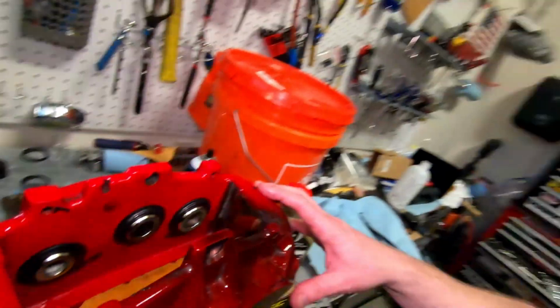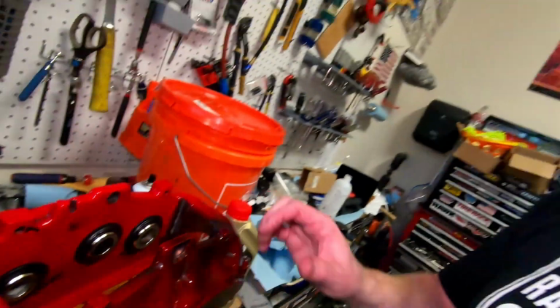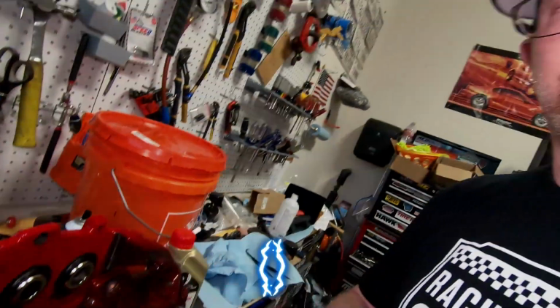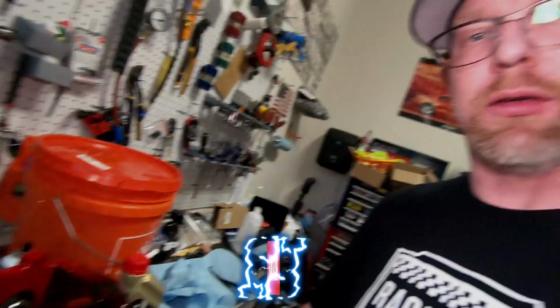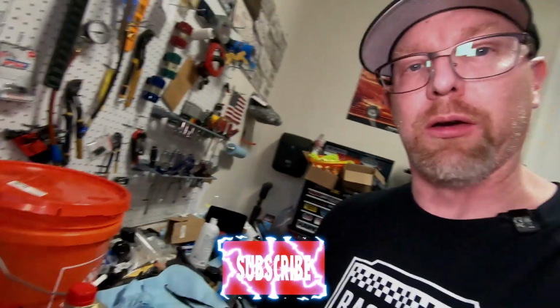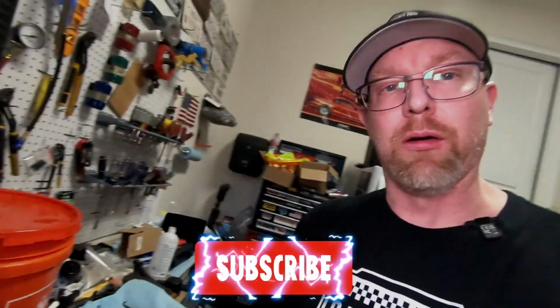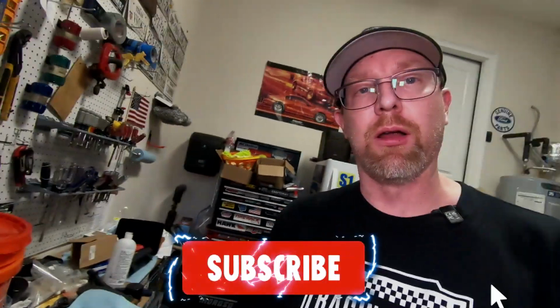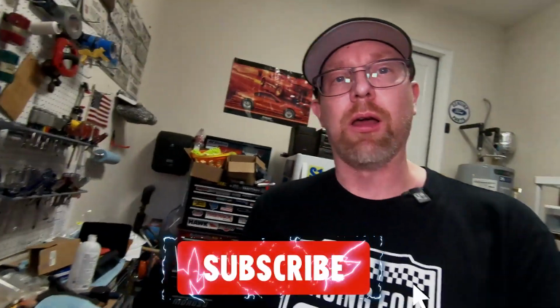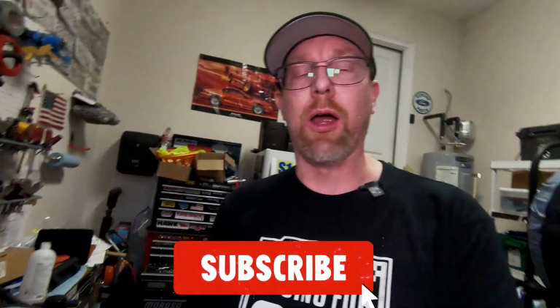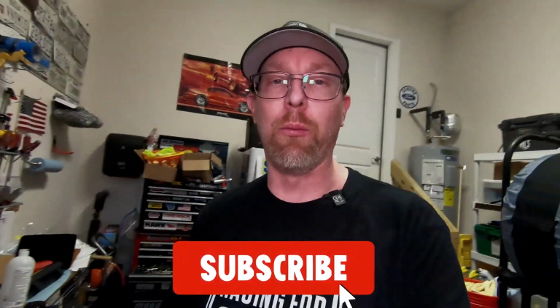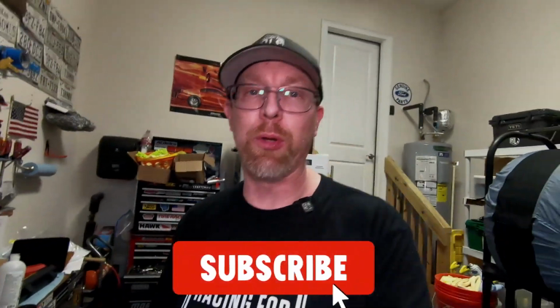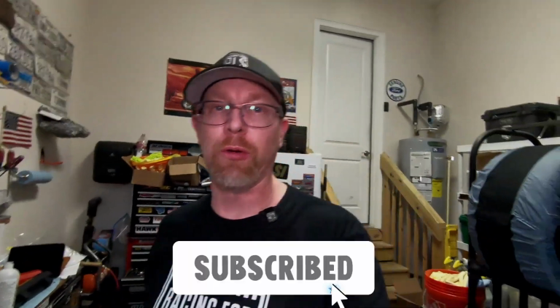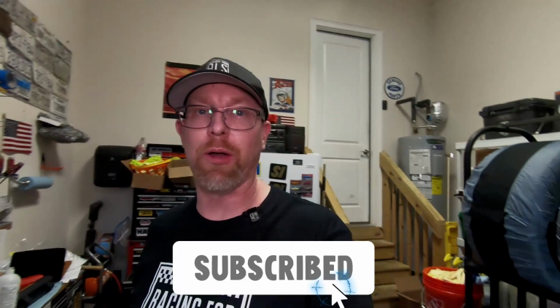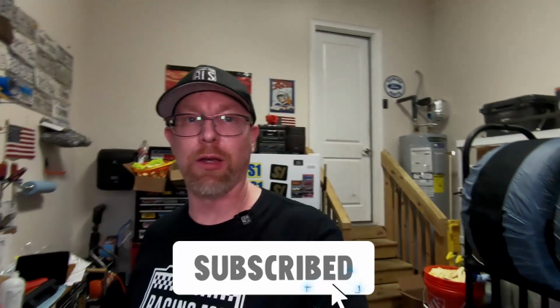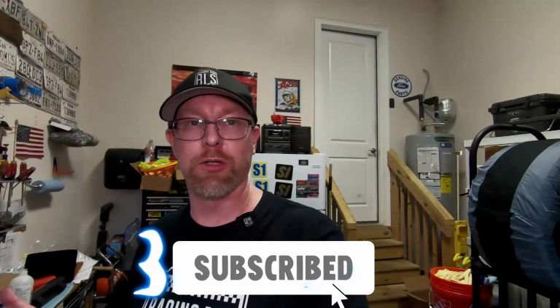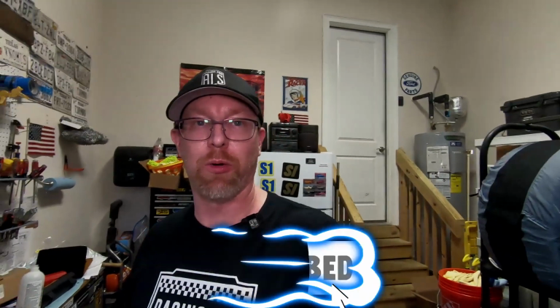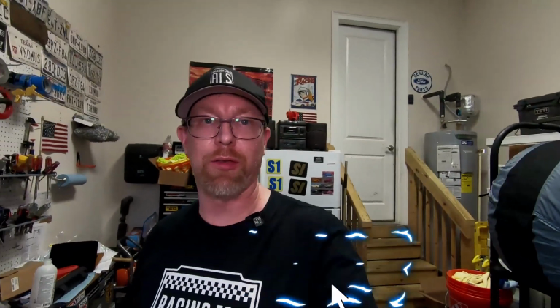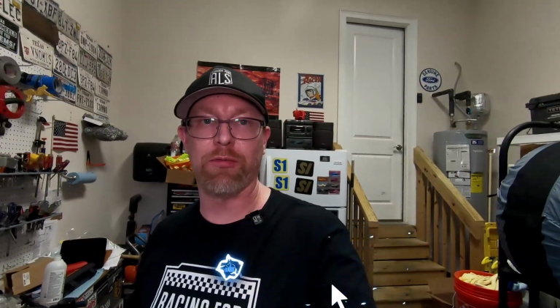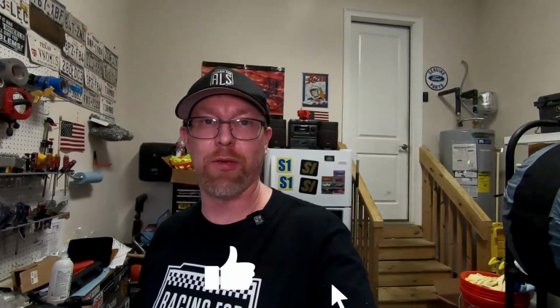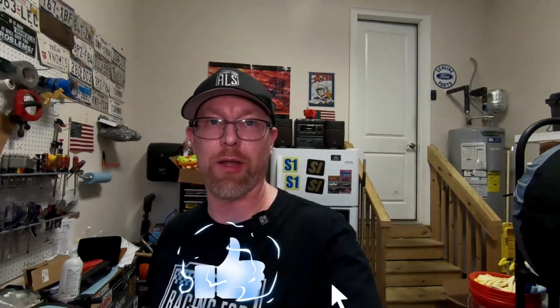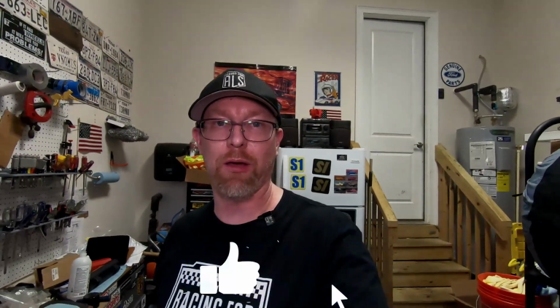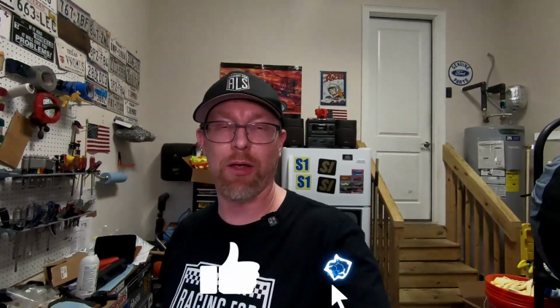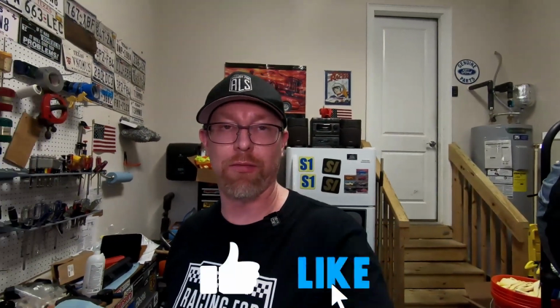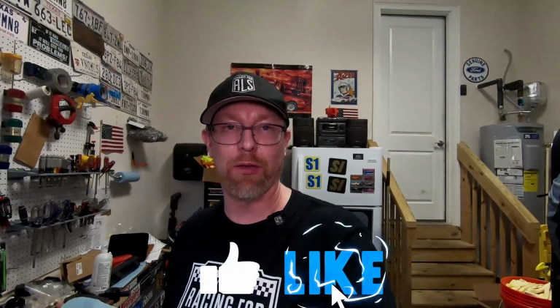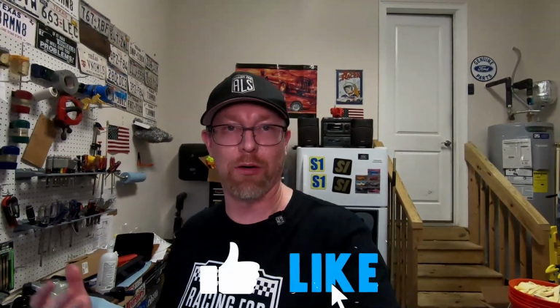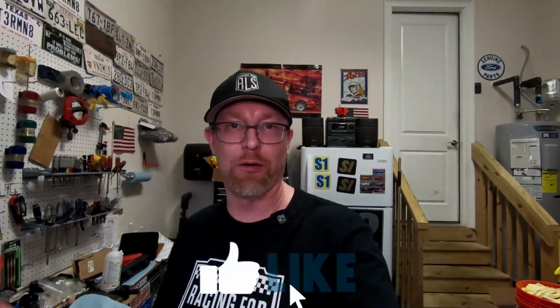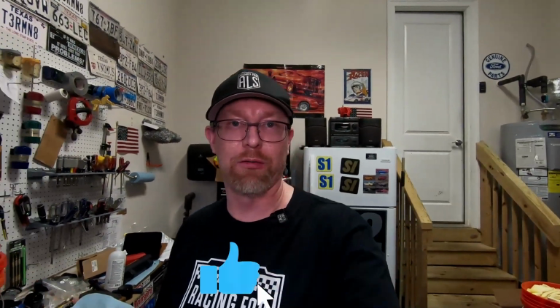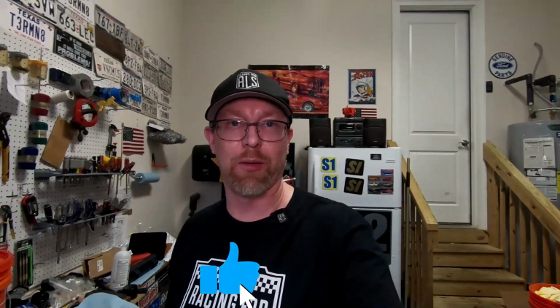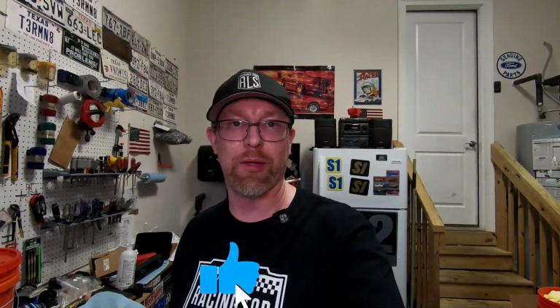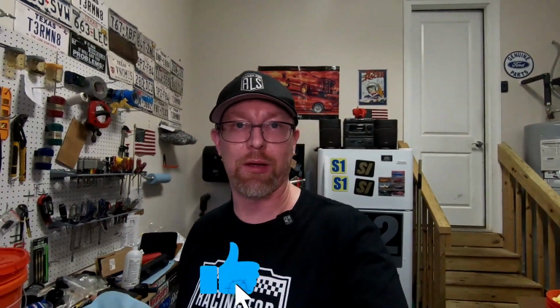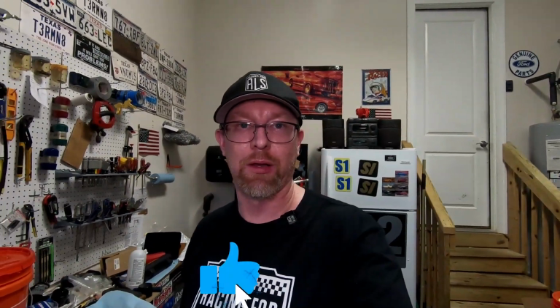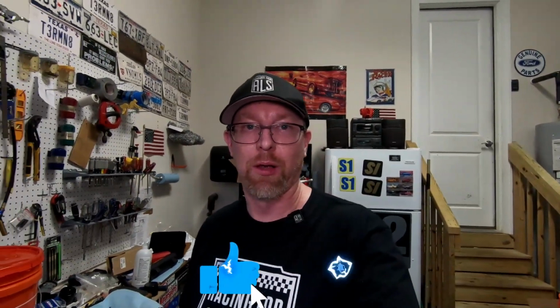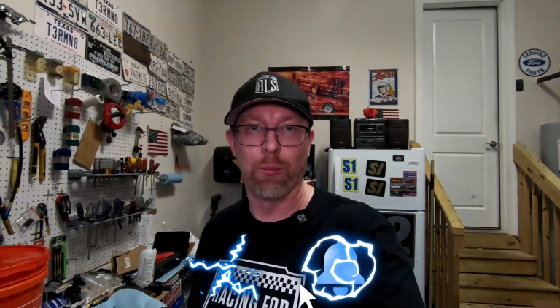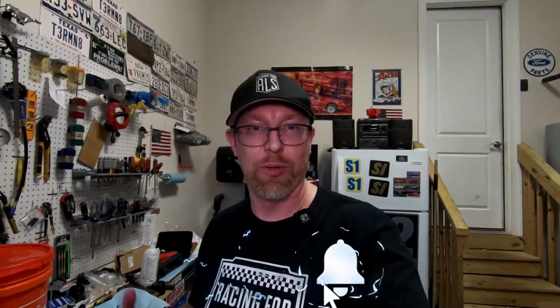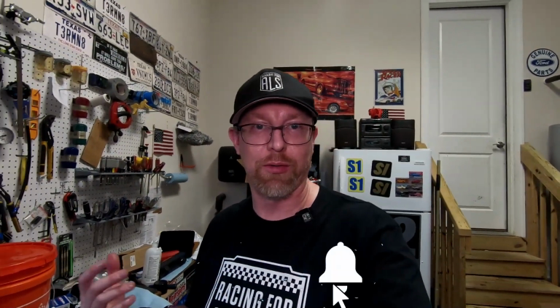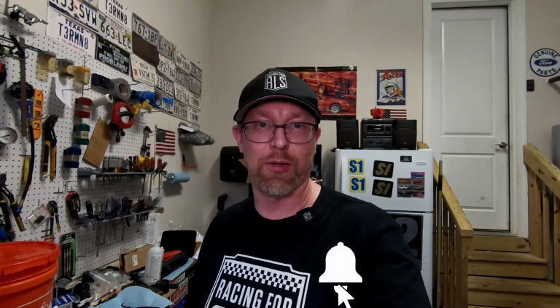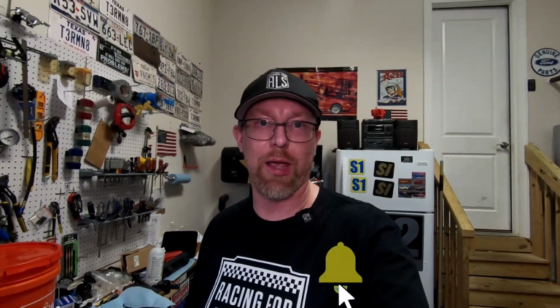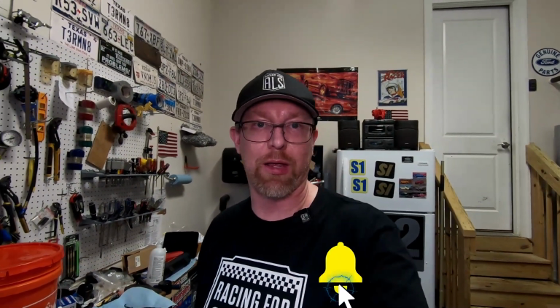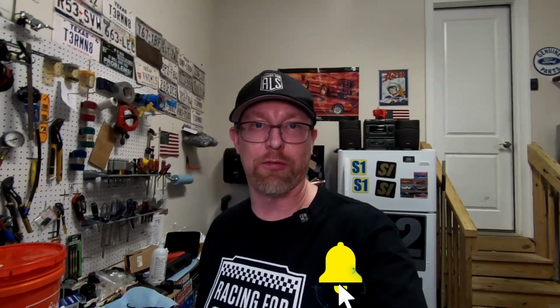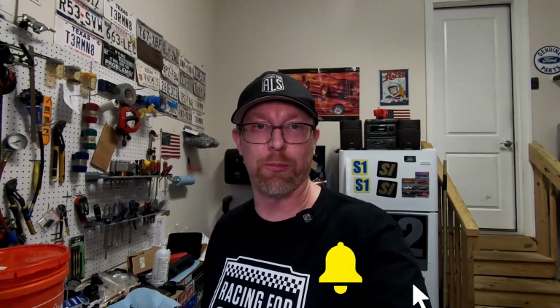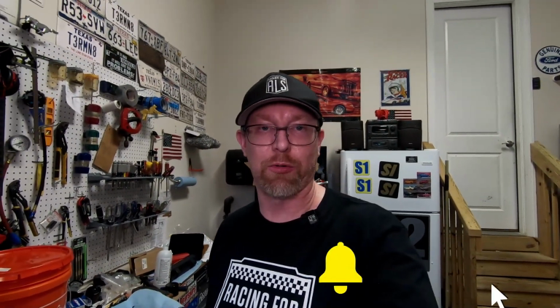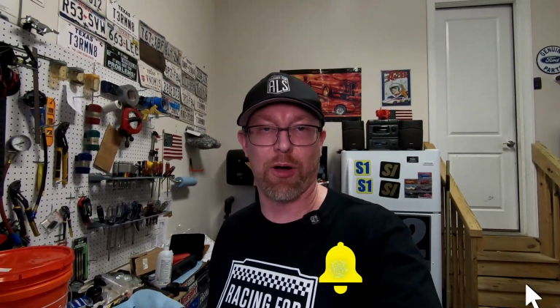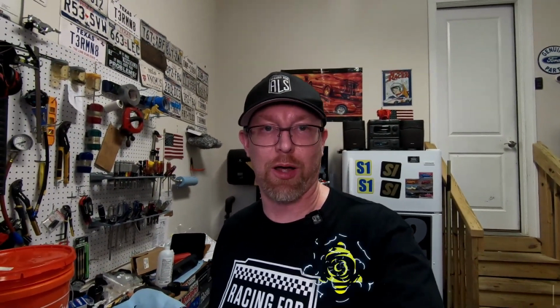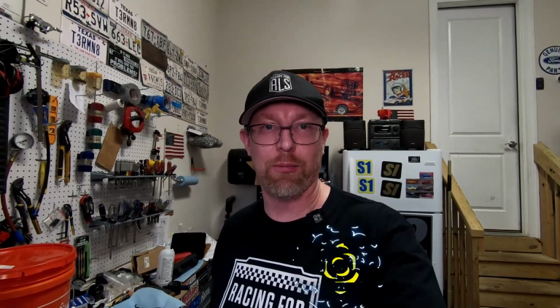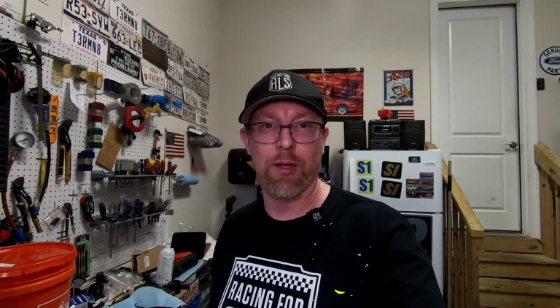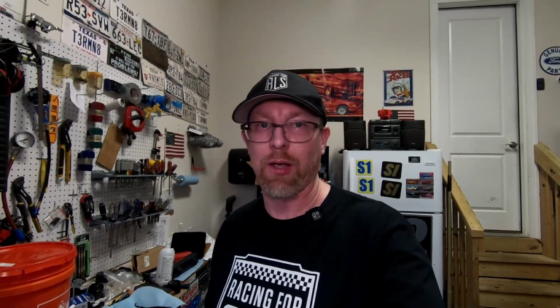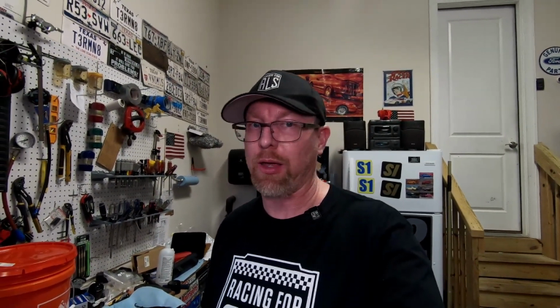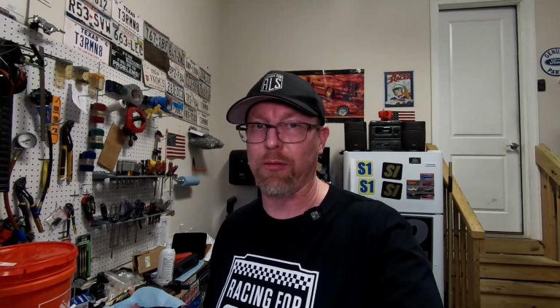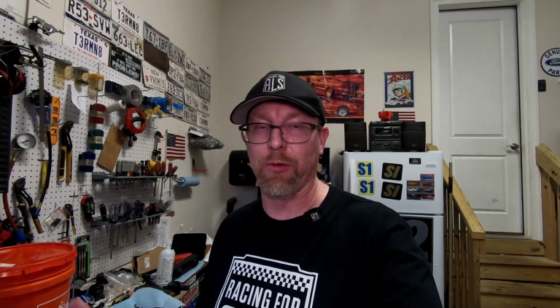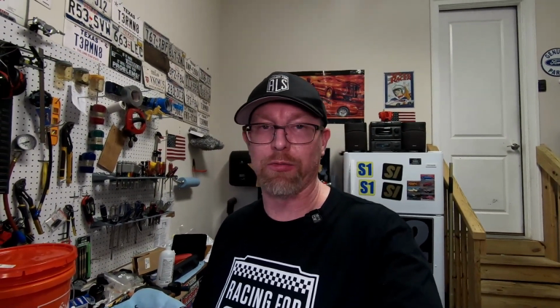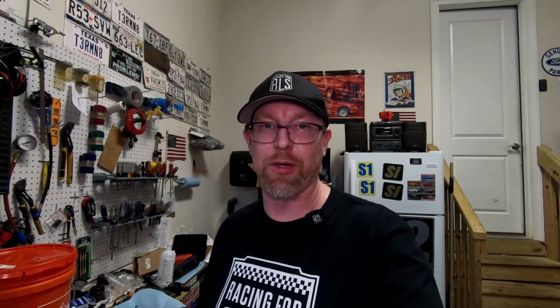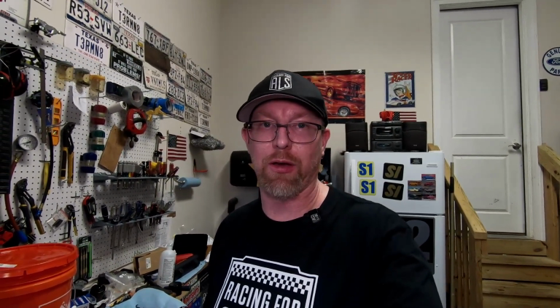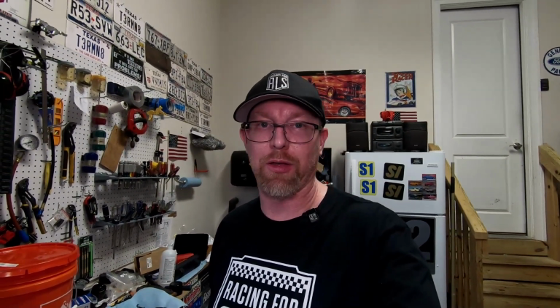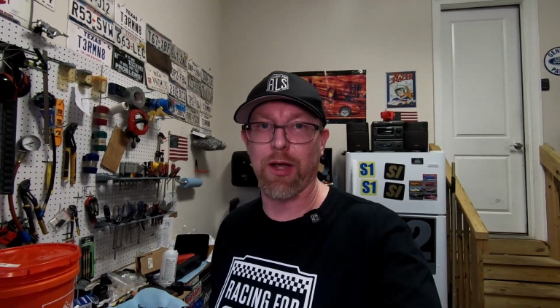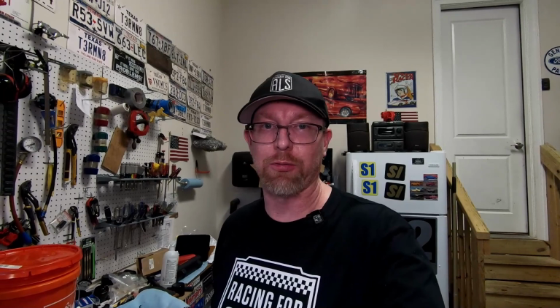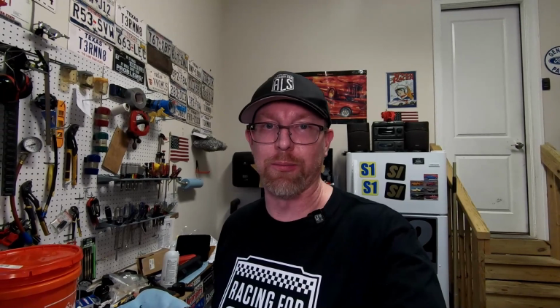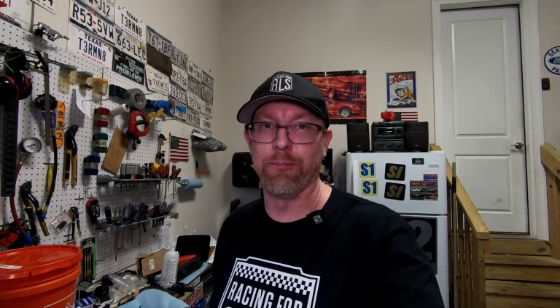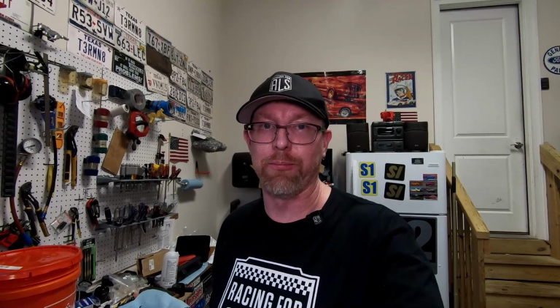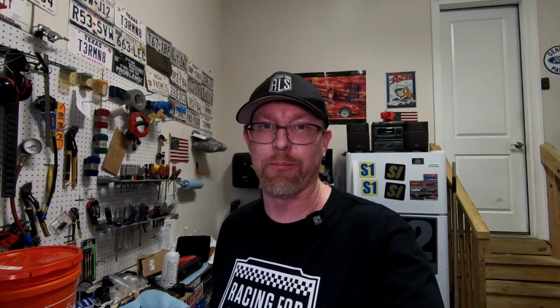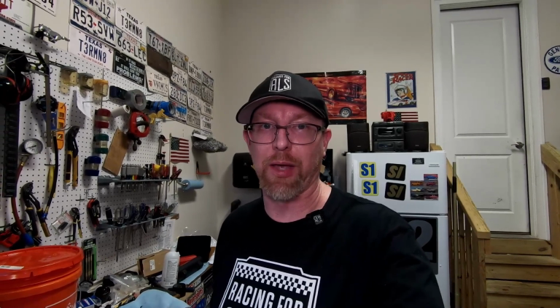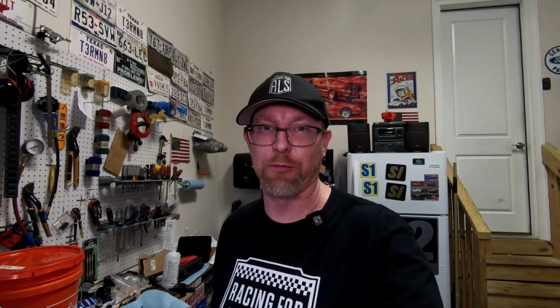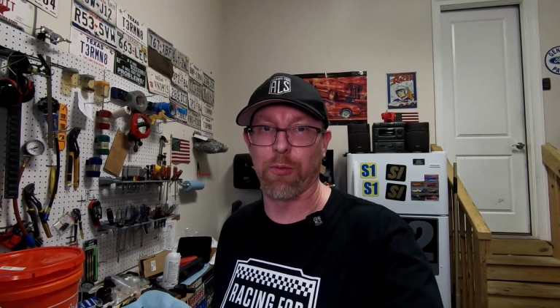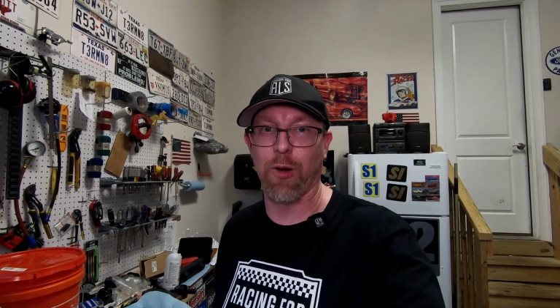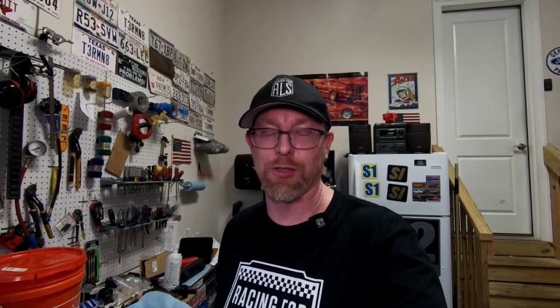I hope you enjoyed this video. If you learned something, please like and subscribe, and we'll see you on the next one. Thanks for watching.